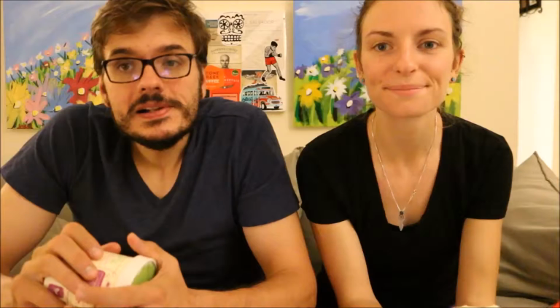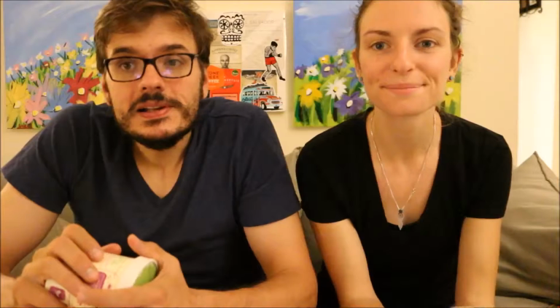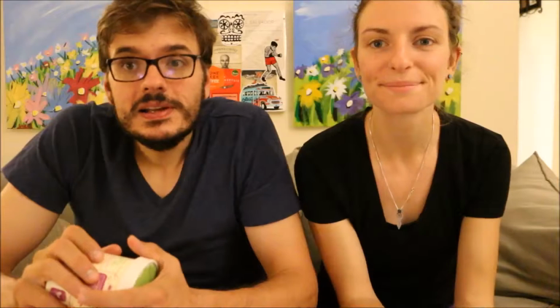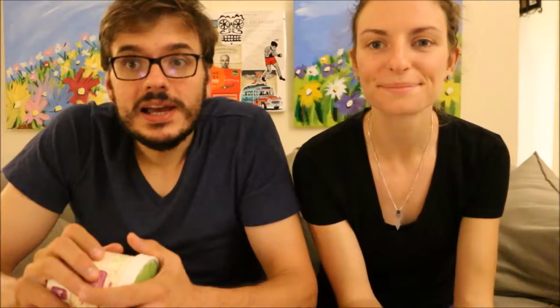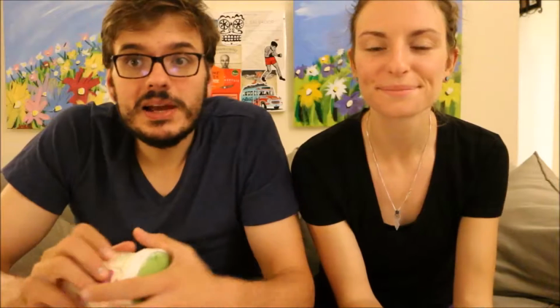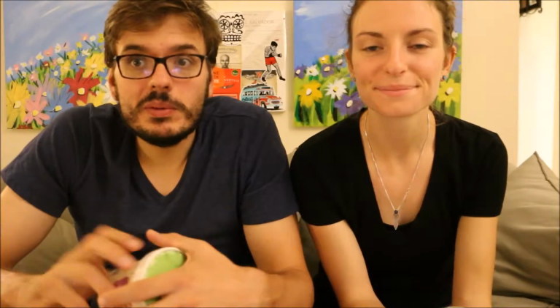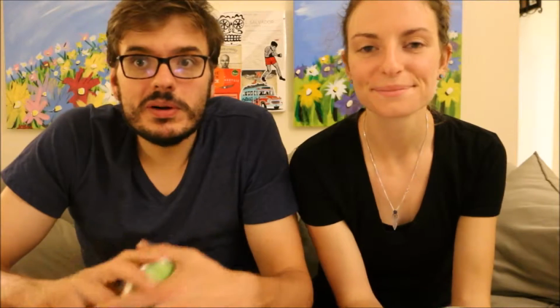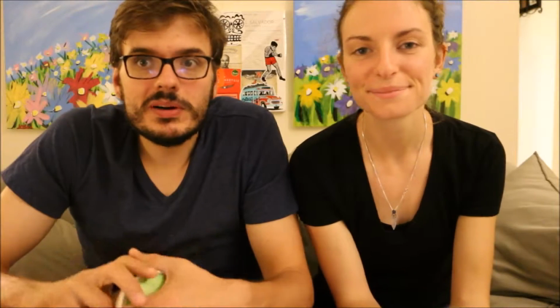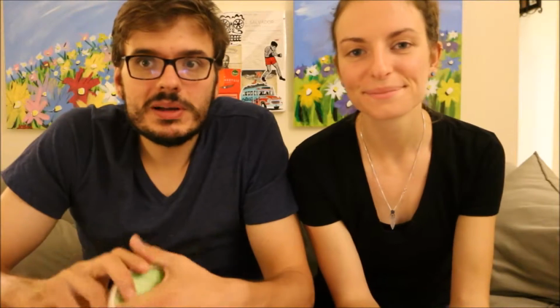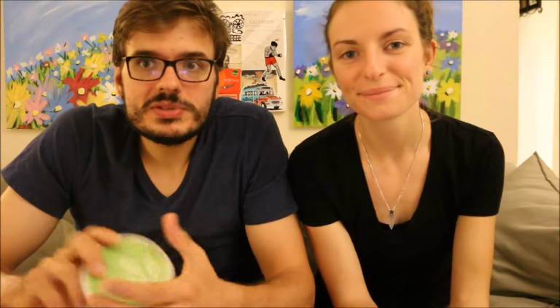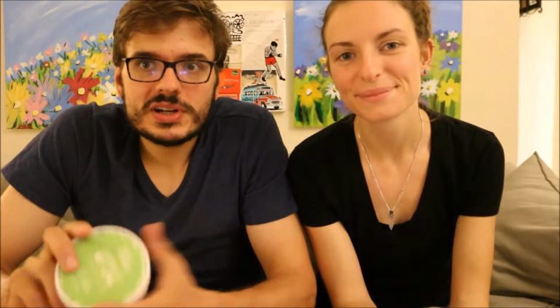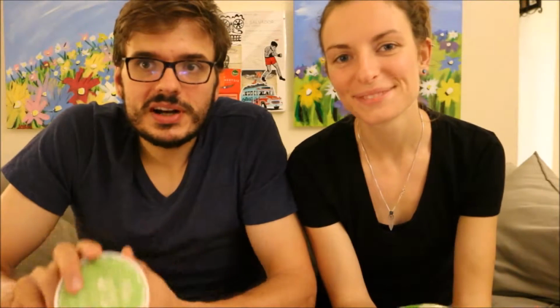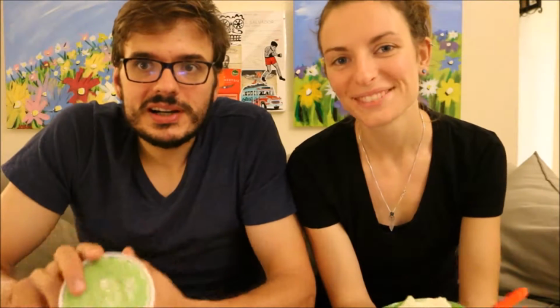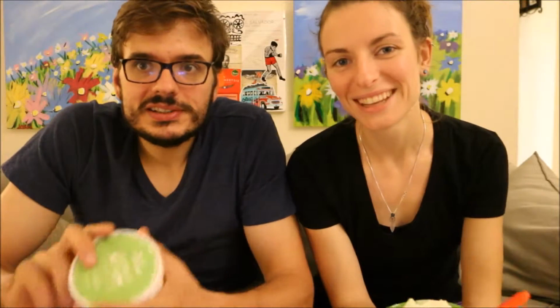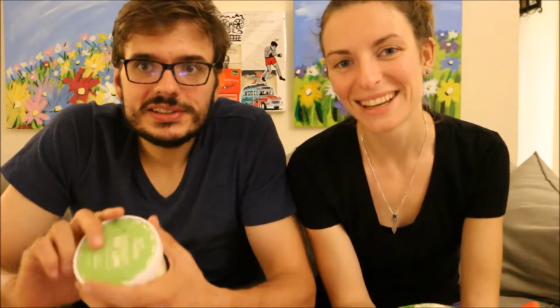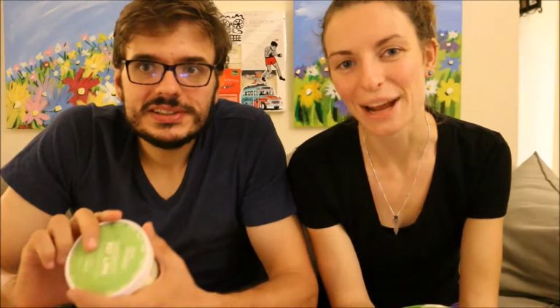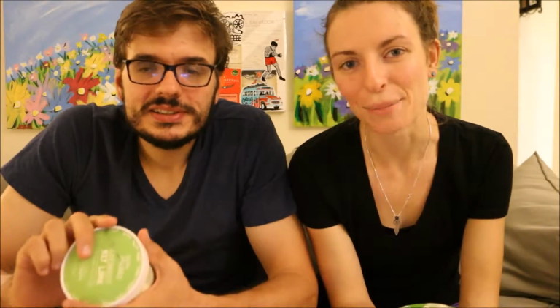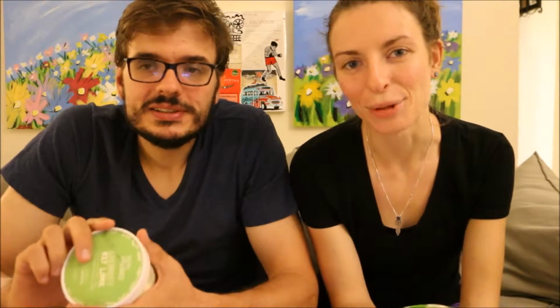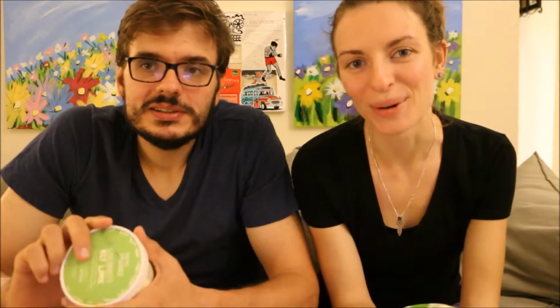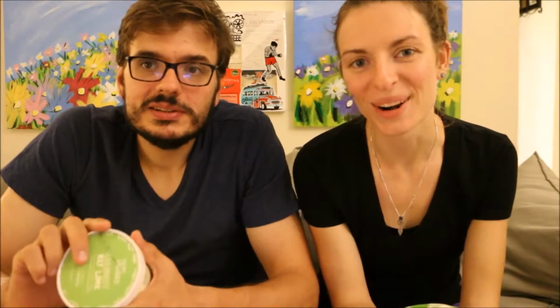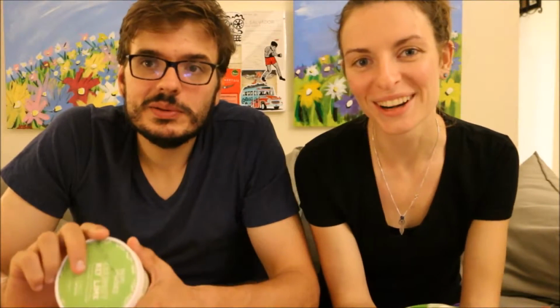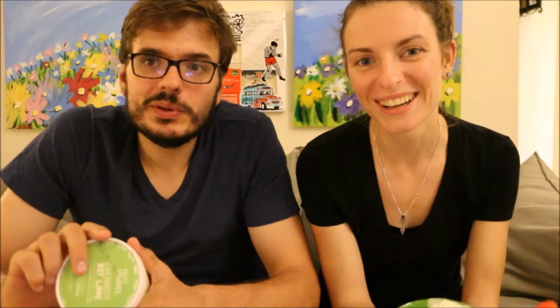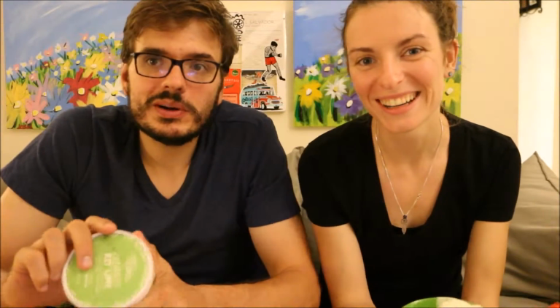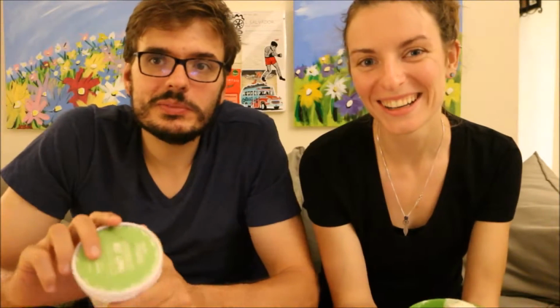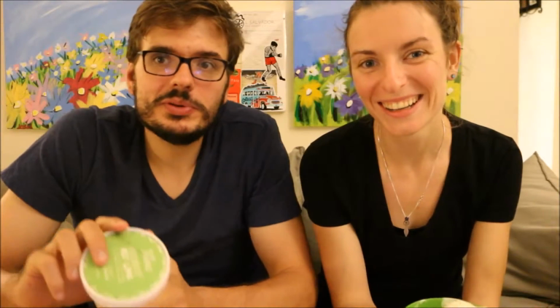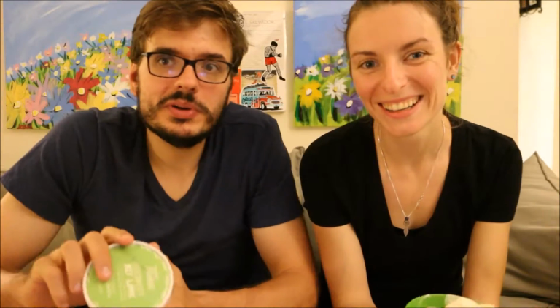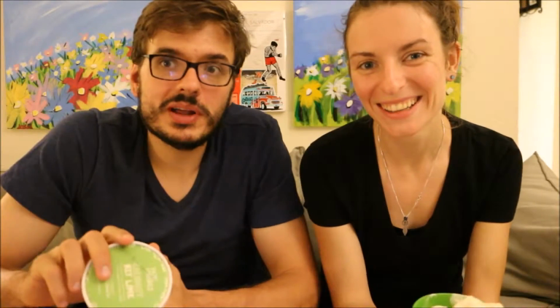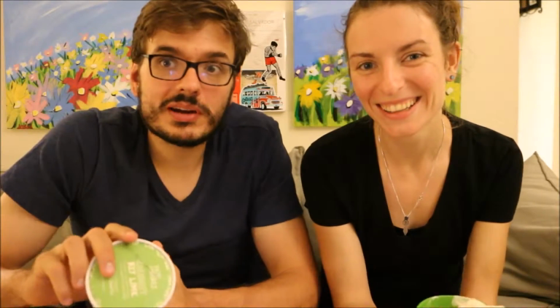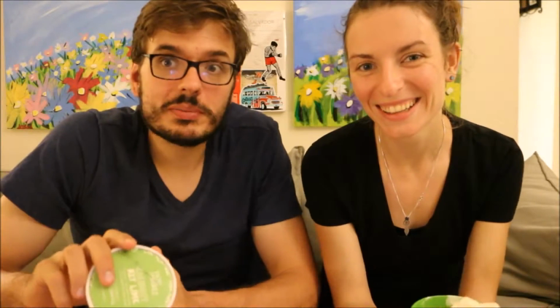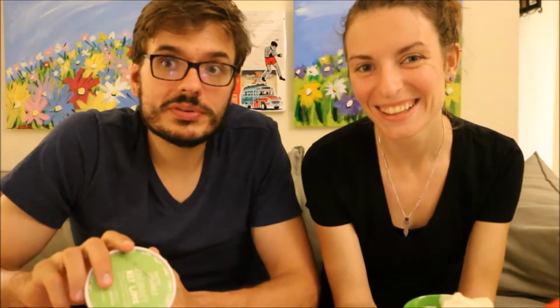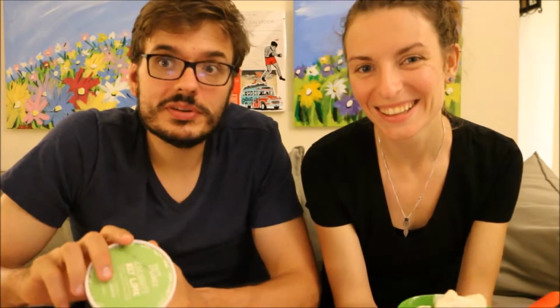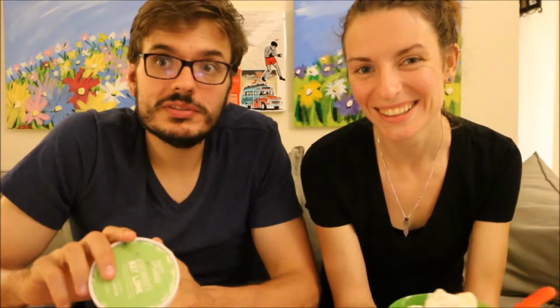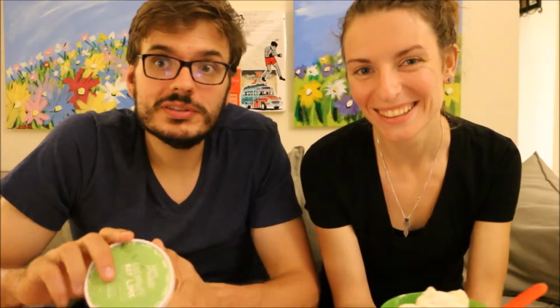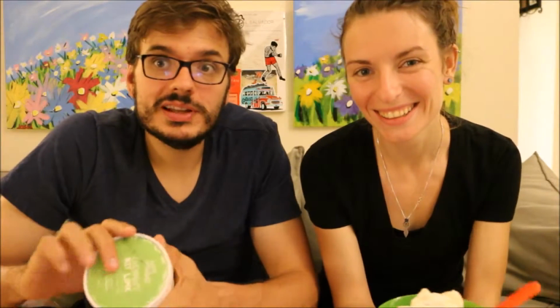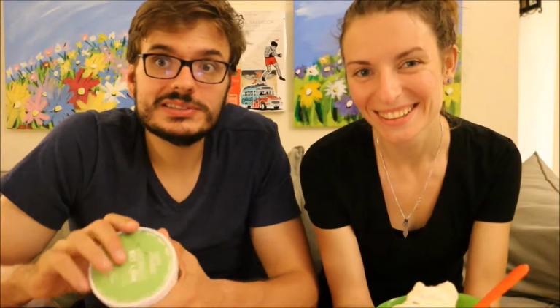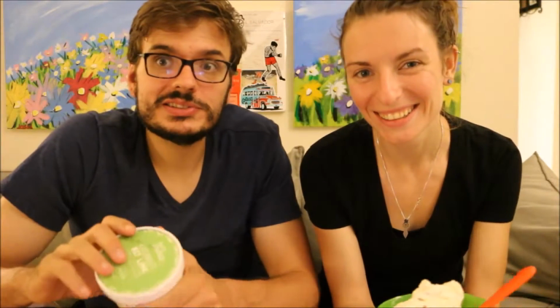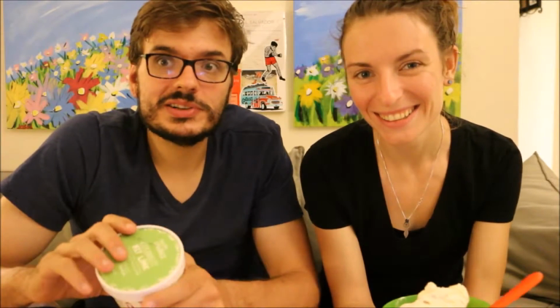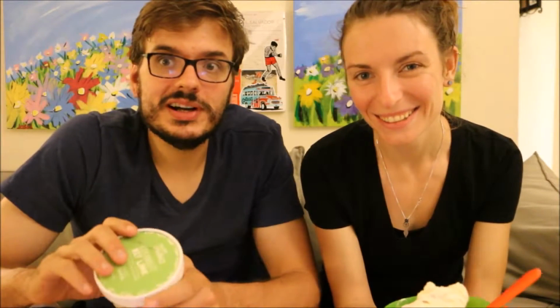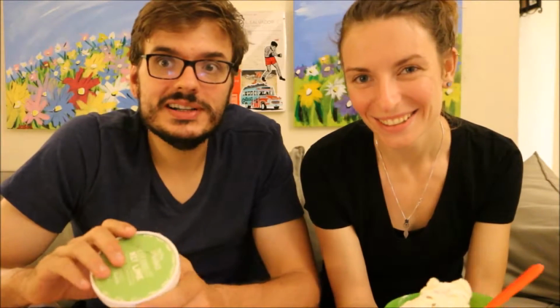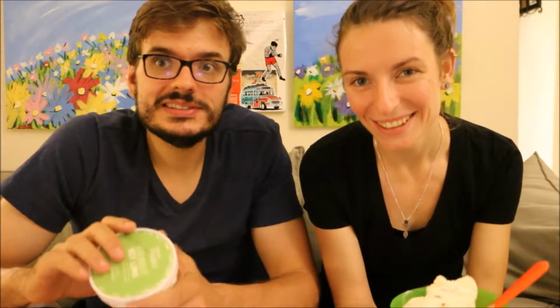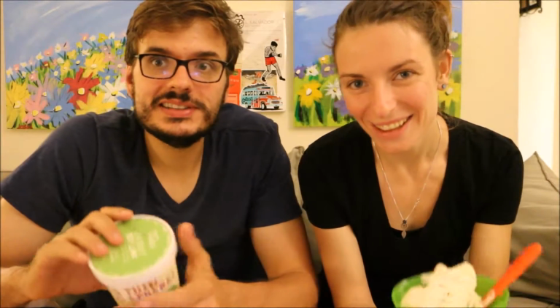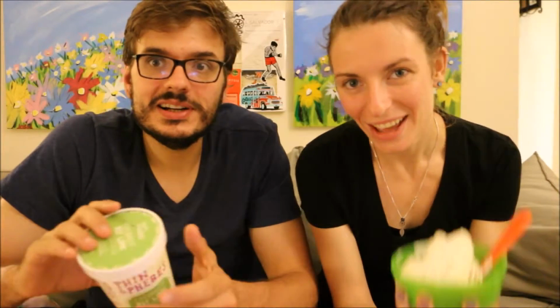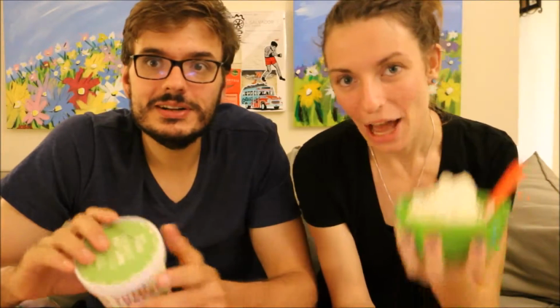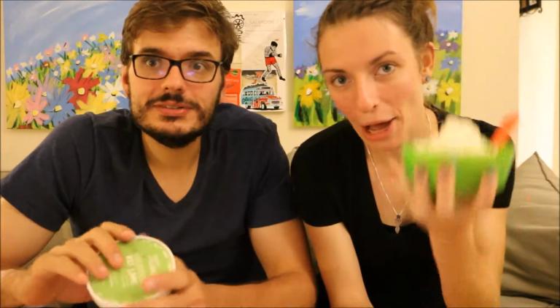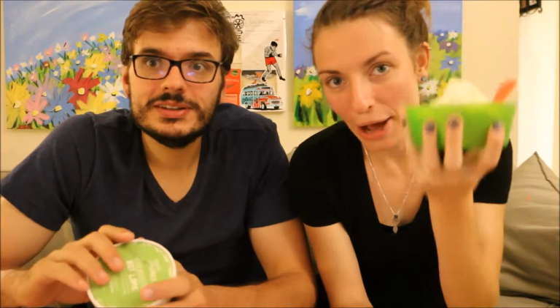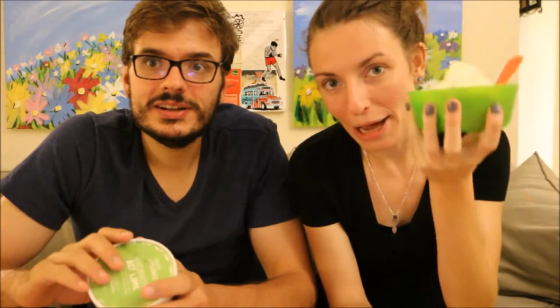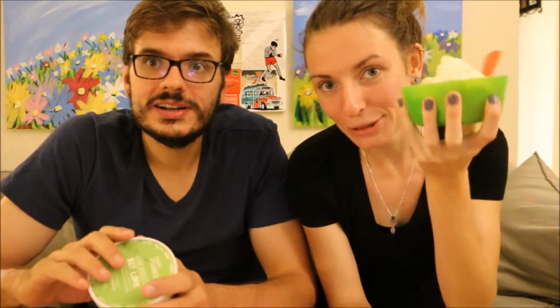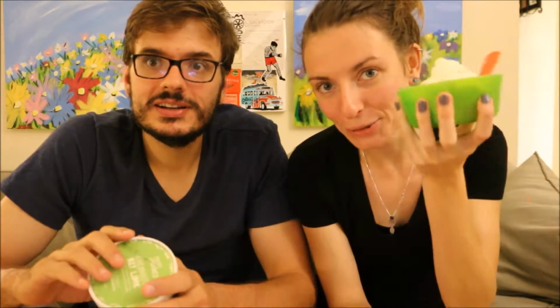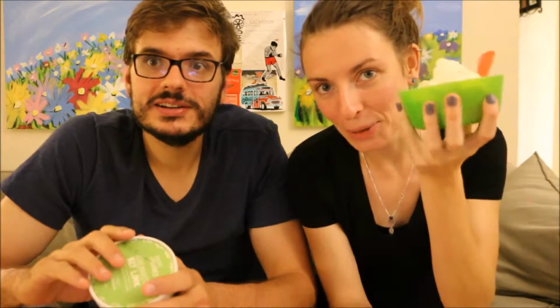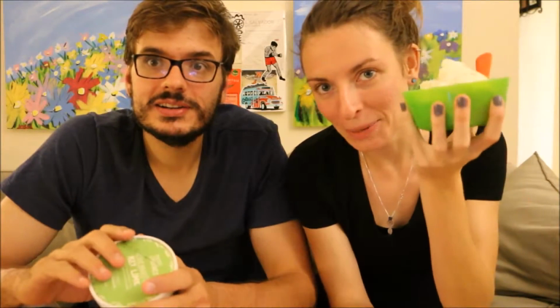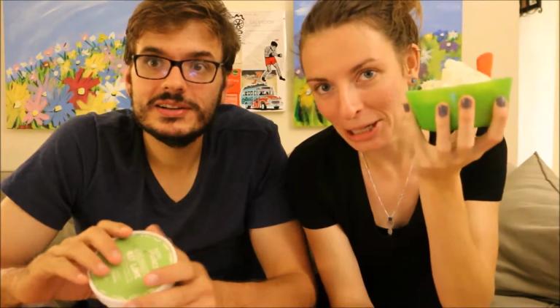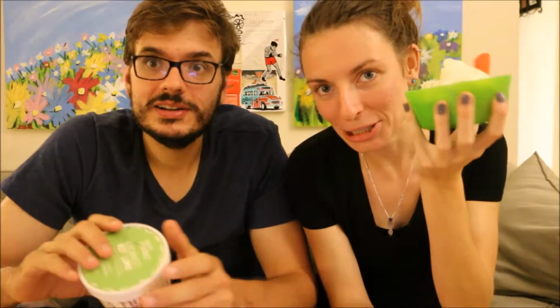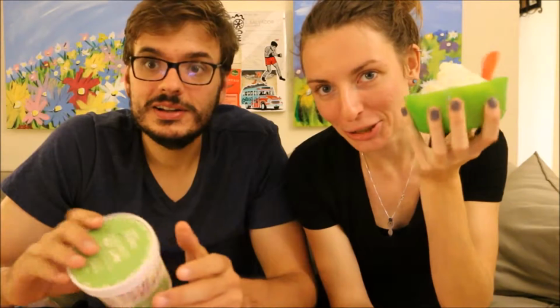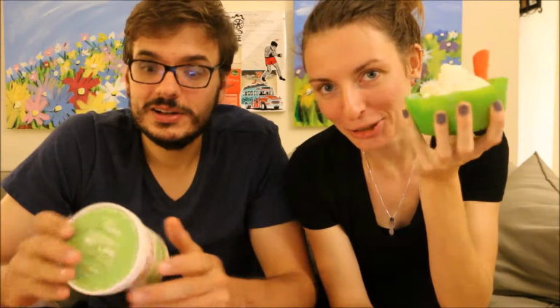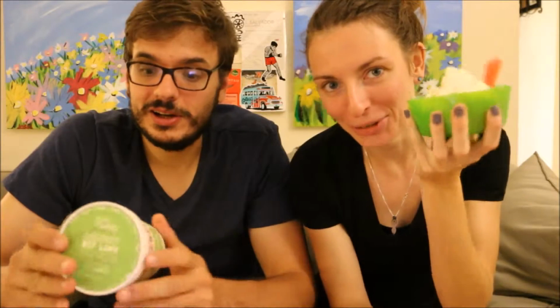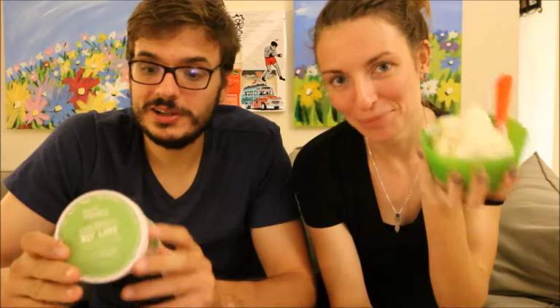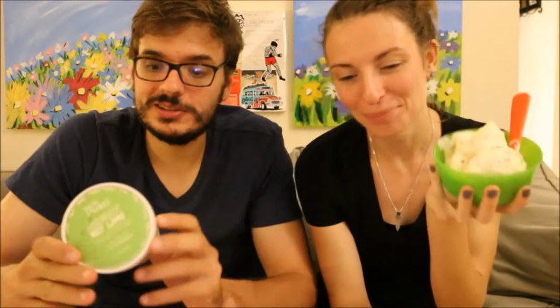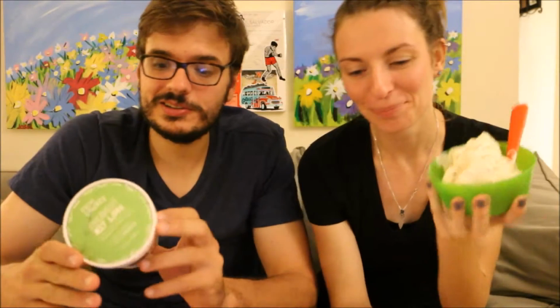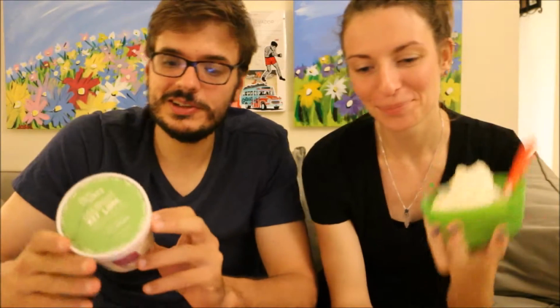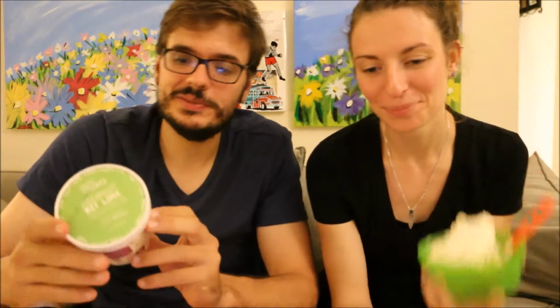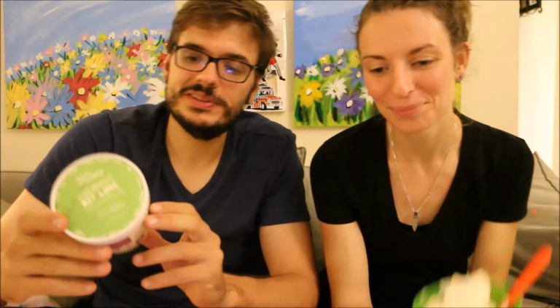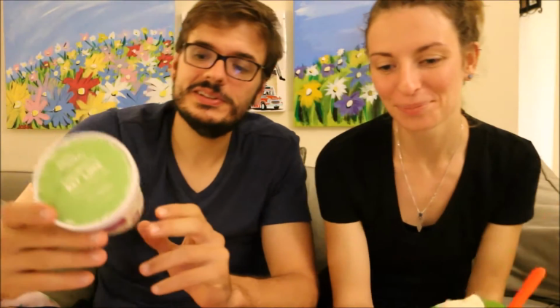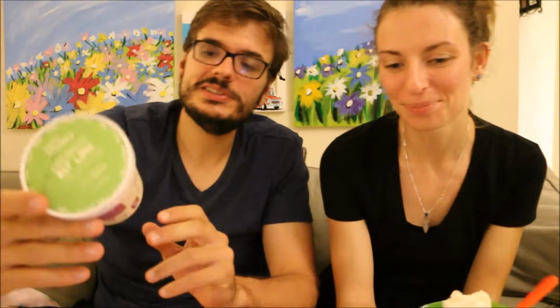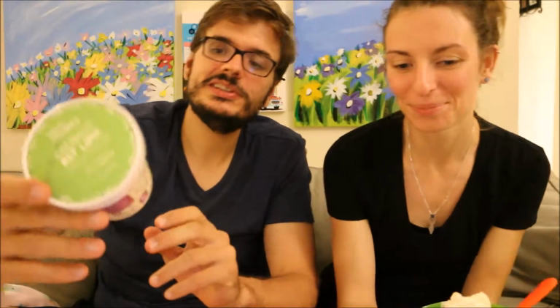Hey world, I'm Josh, and I'm Lauren, and welcome to another episode of Let's Try Stuff, Ice Cream Edition.